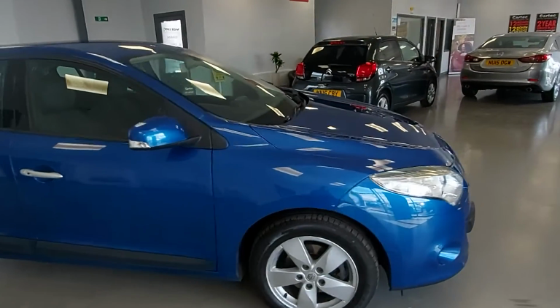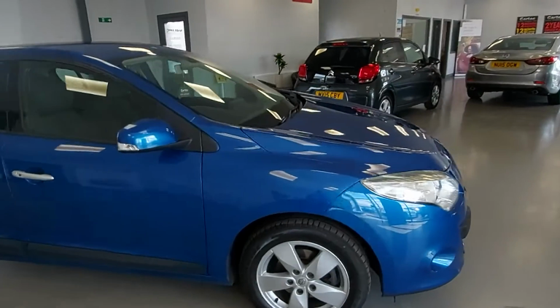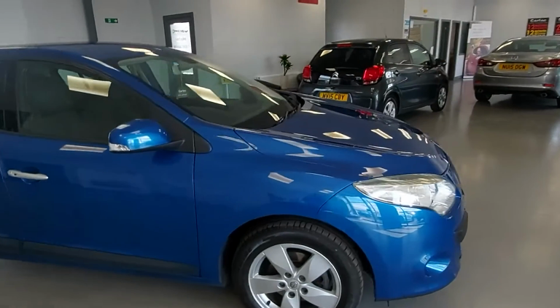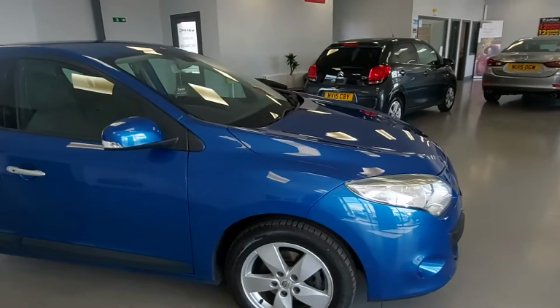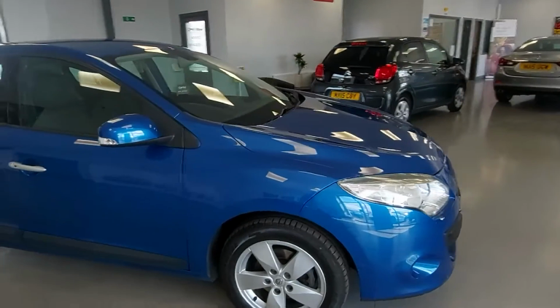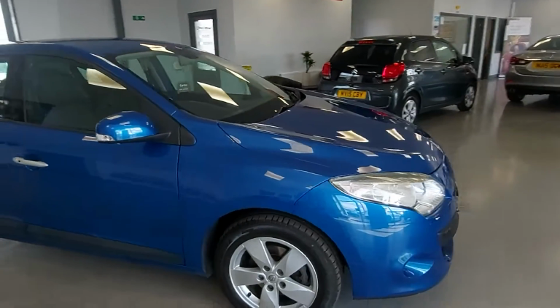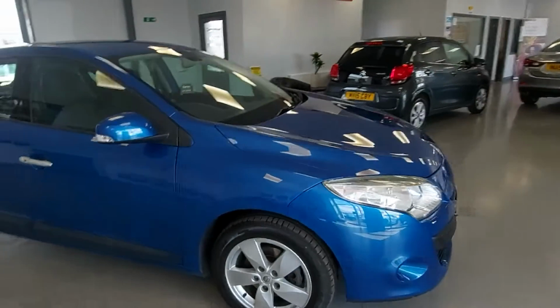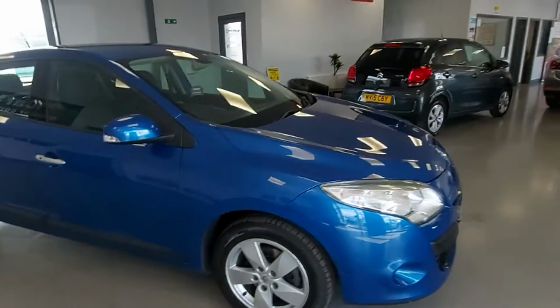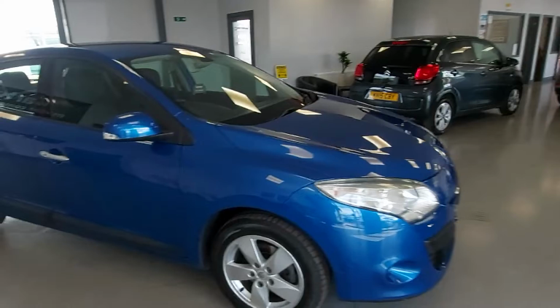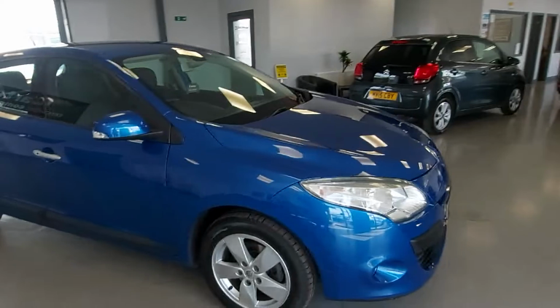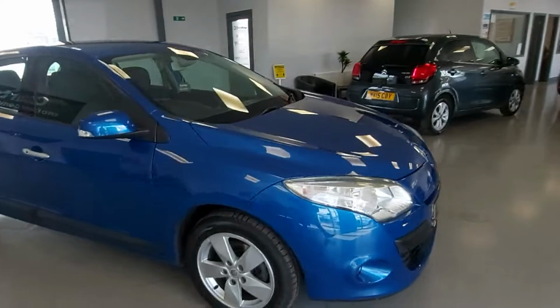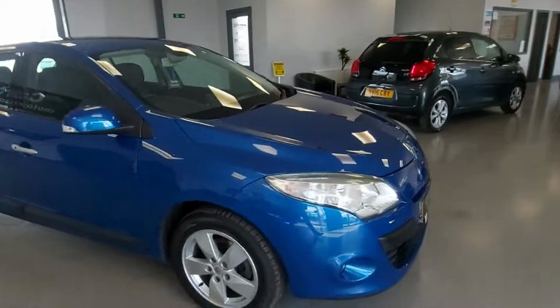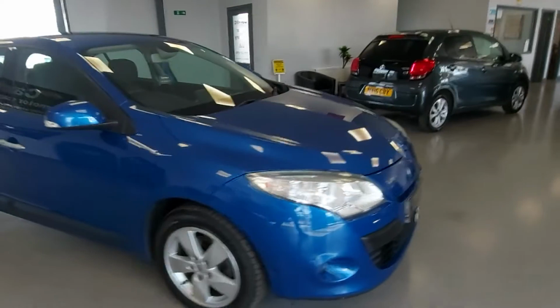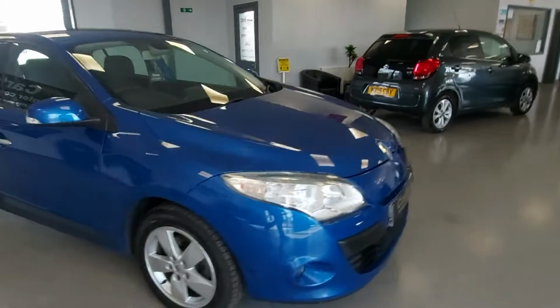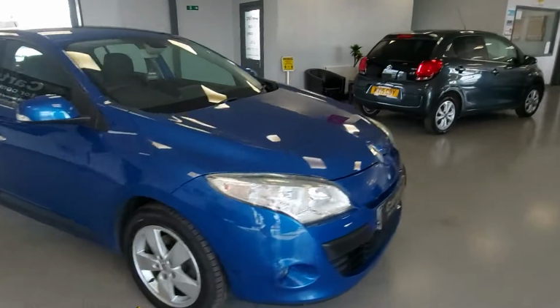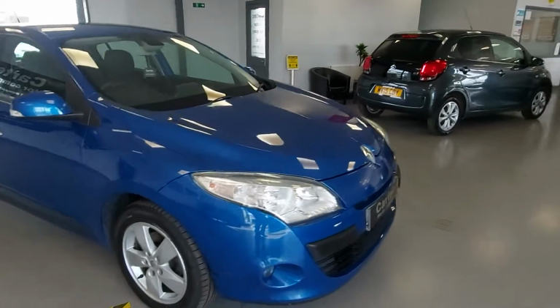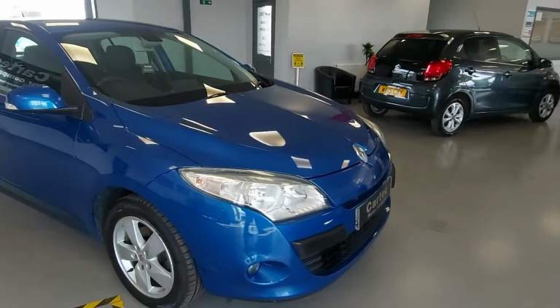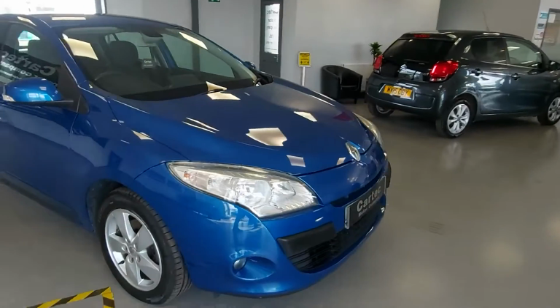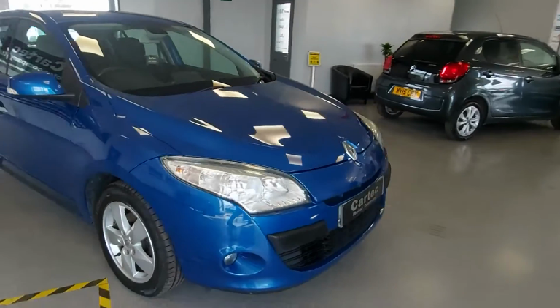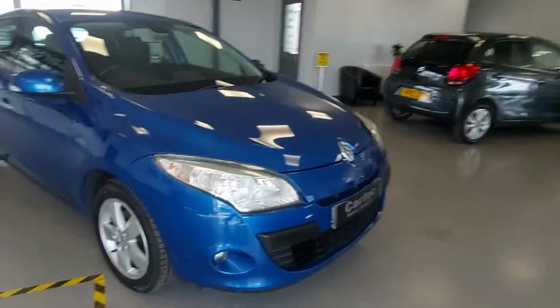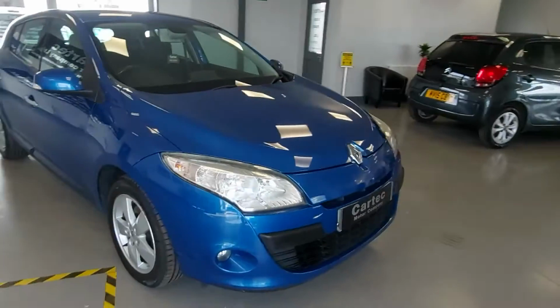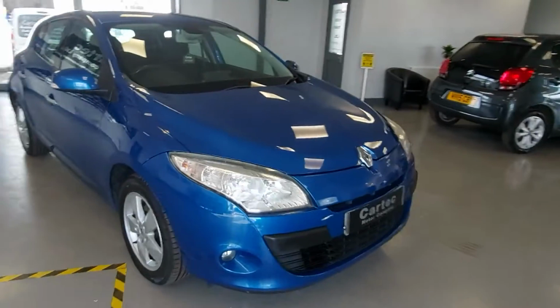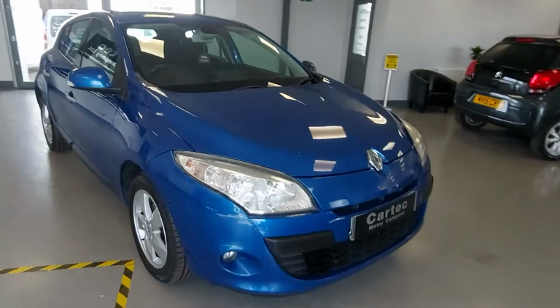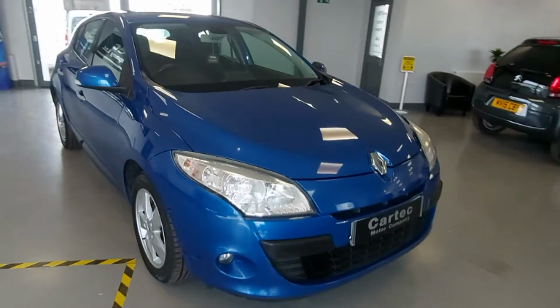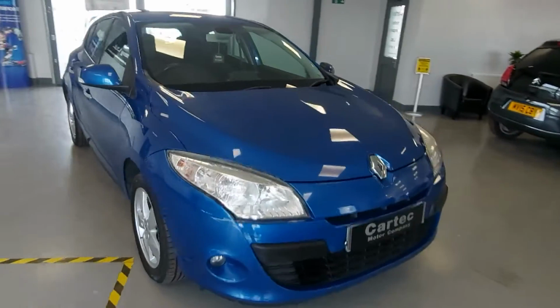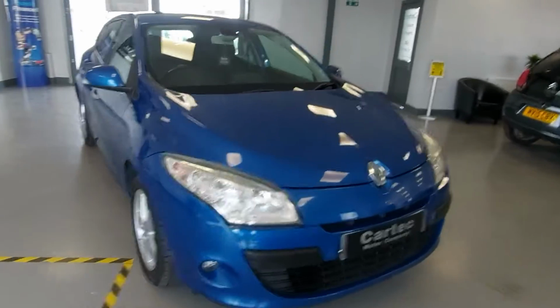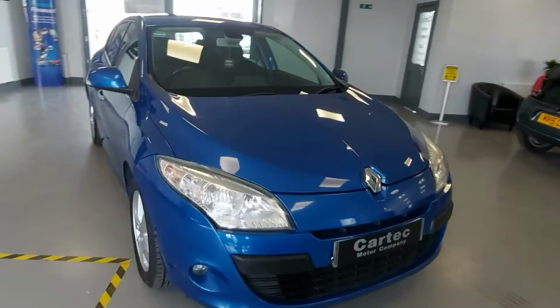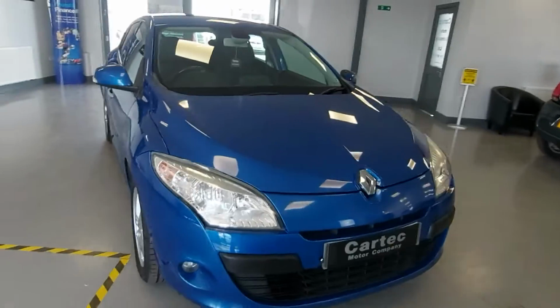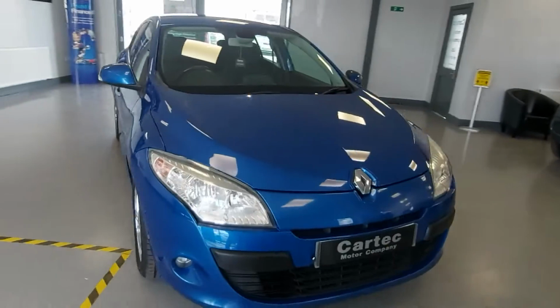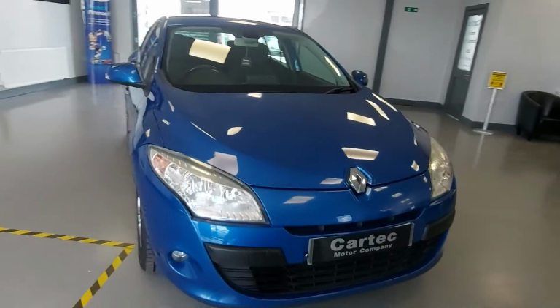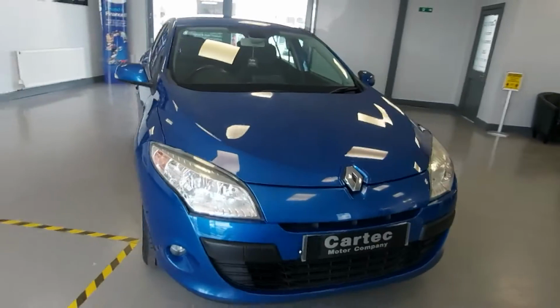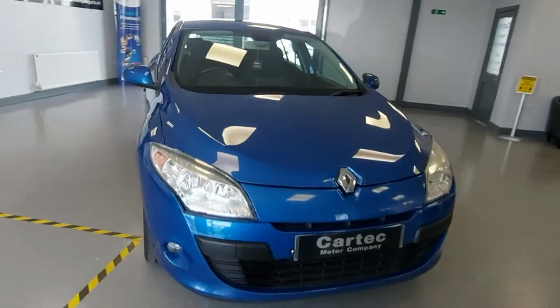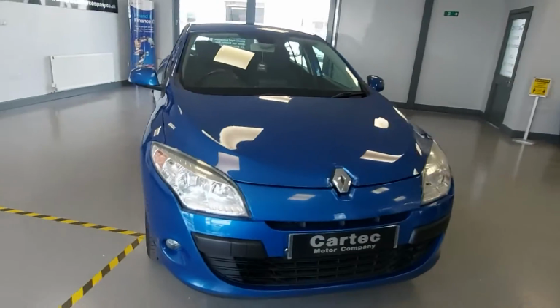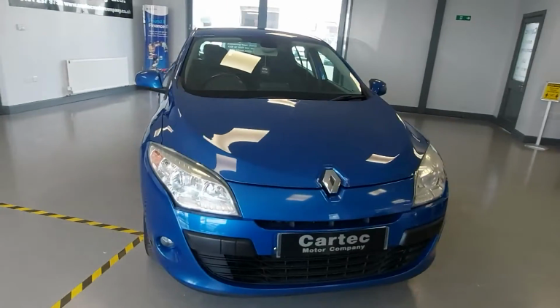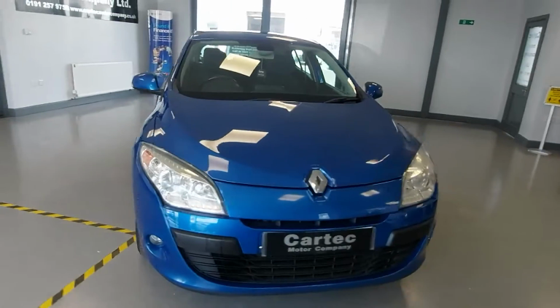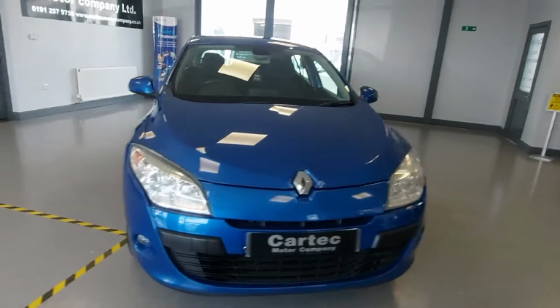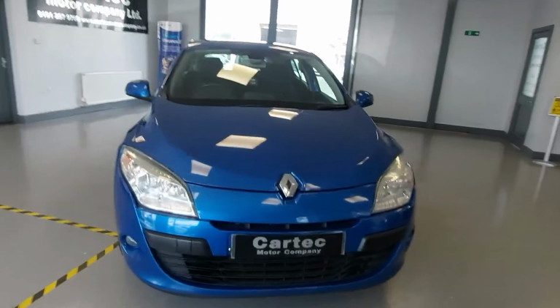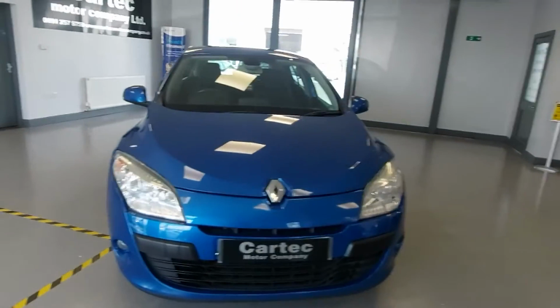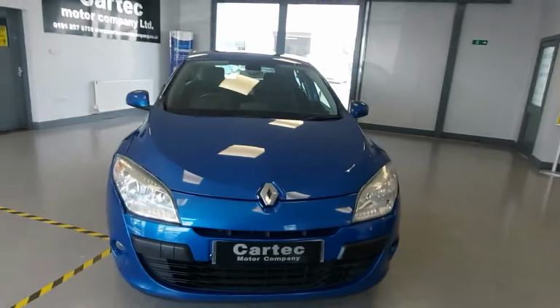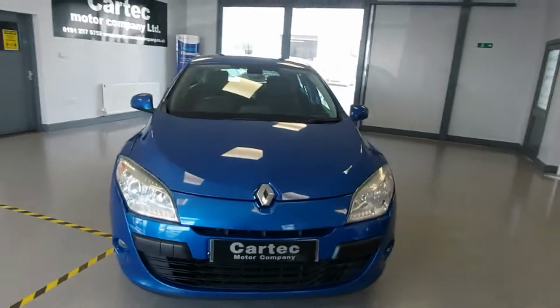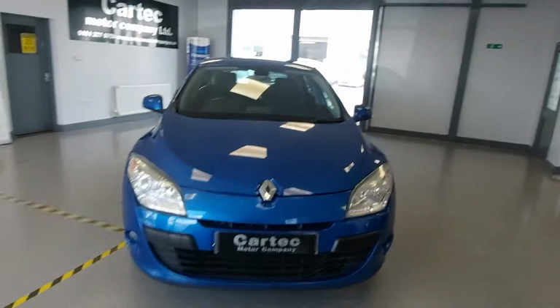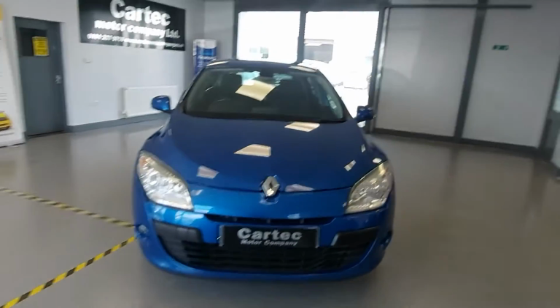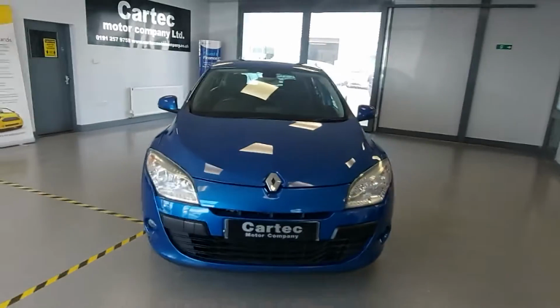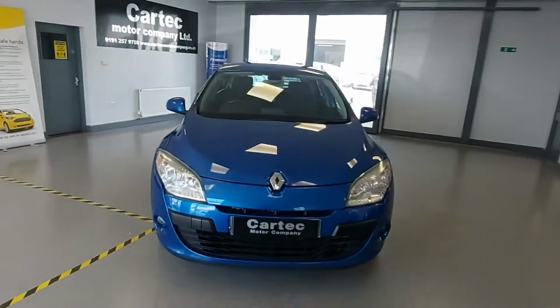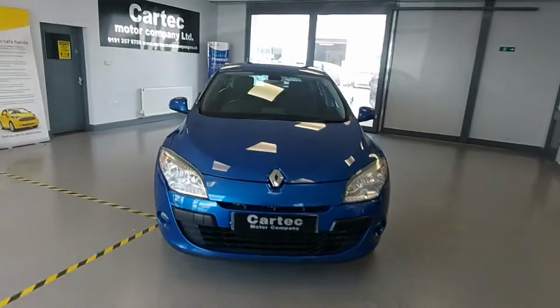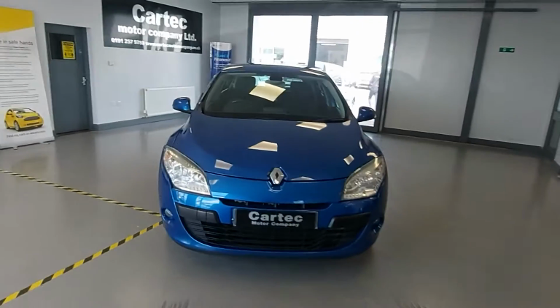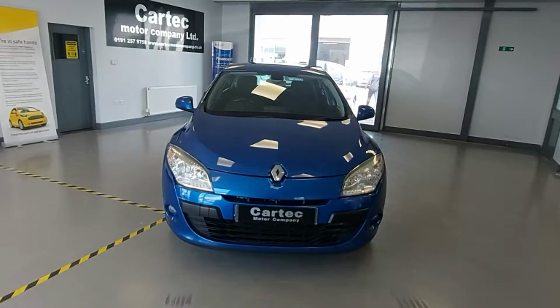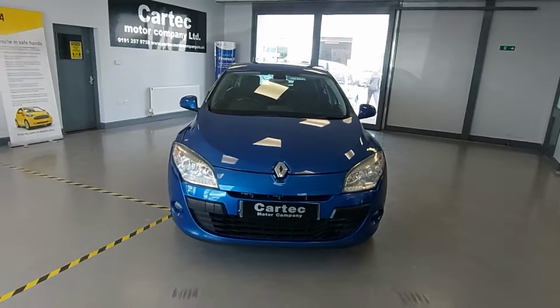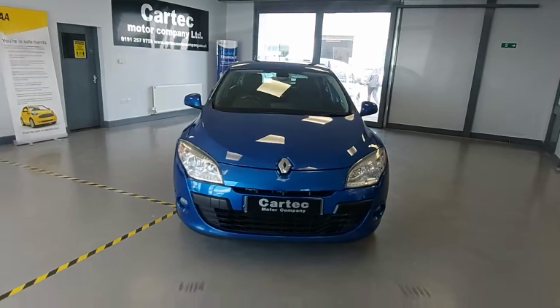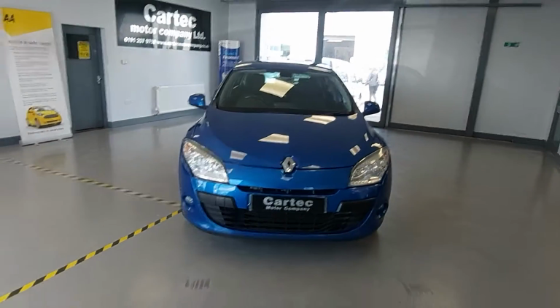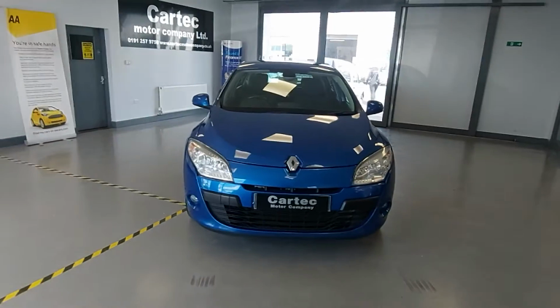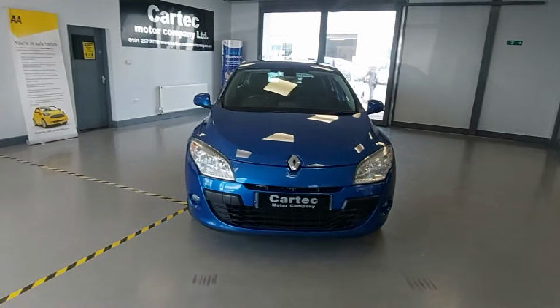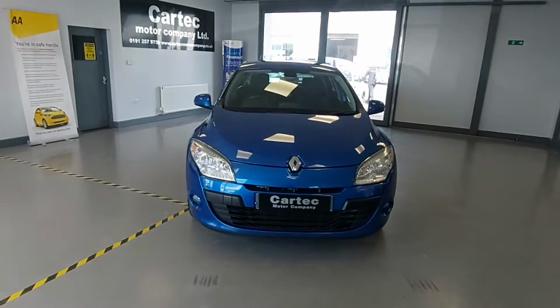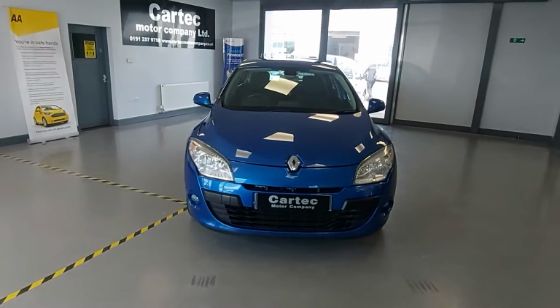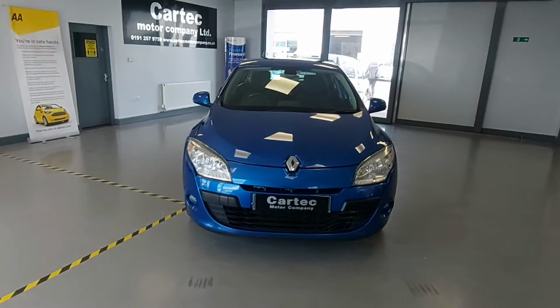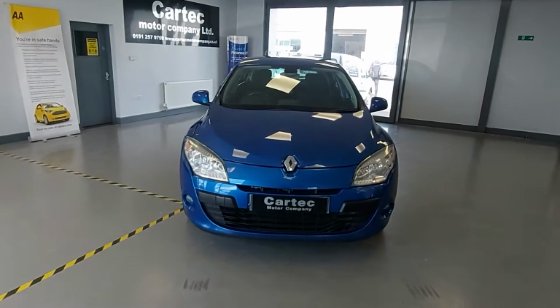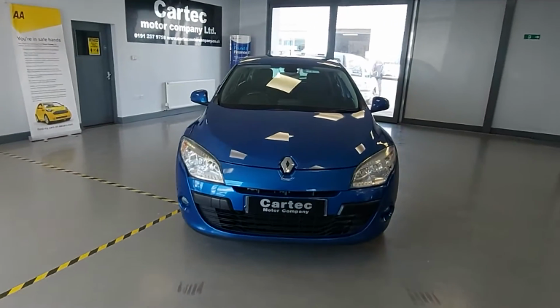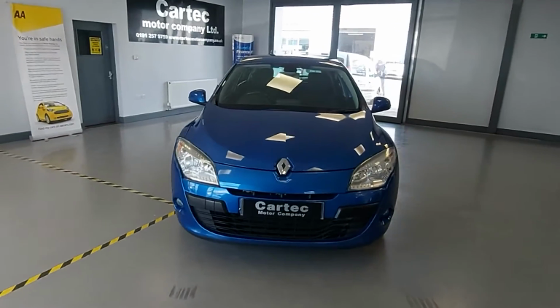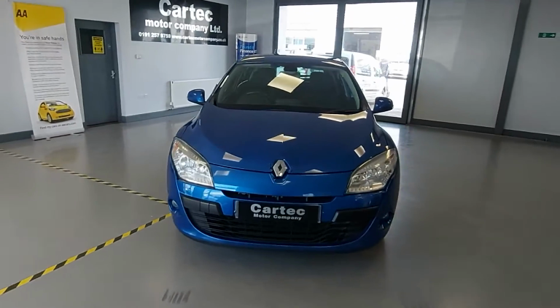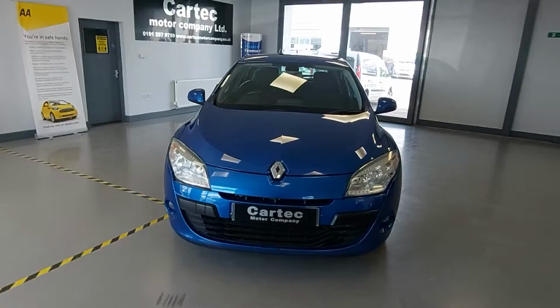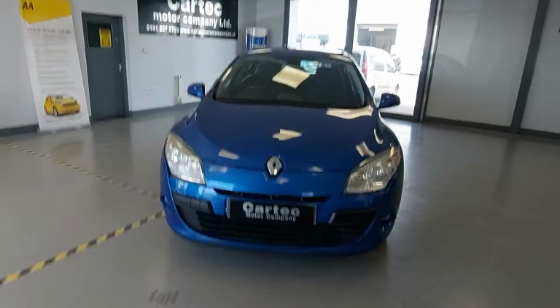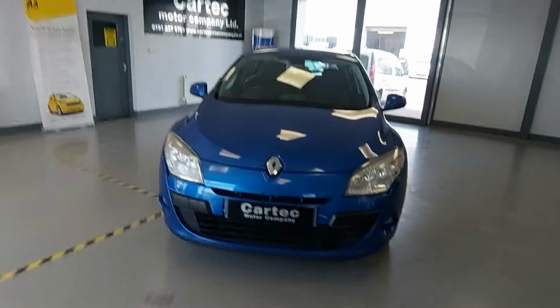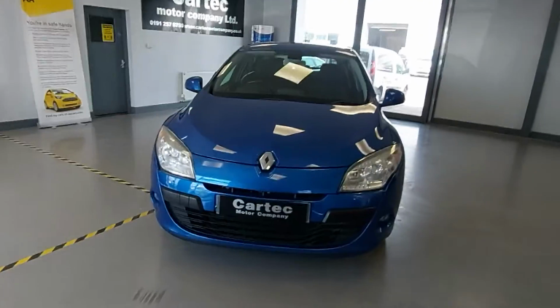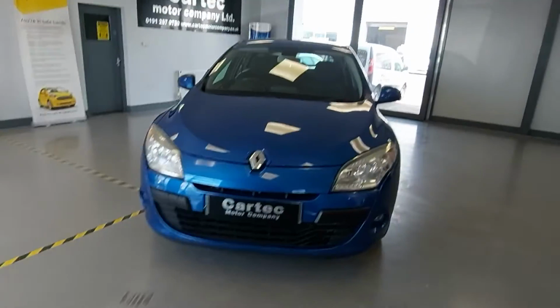Sorry about that. In a nice blue colour, and it has got satellite navigation.